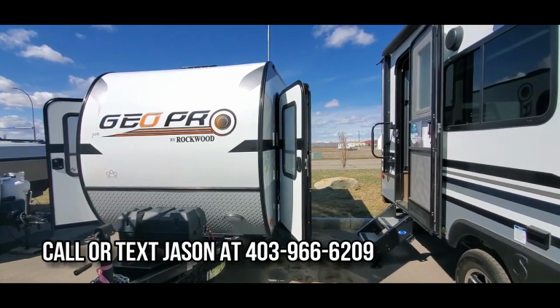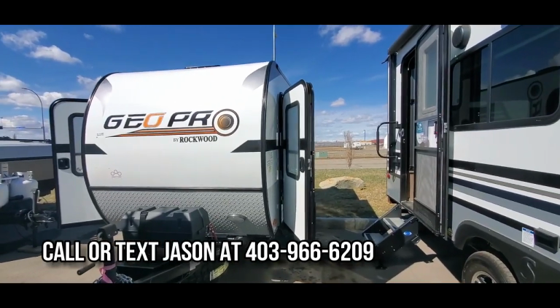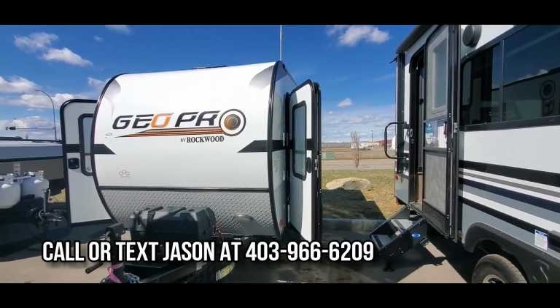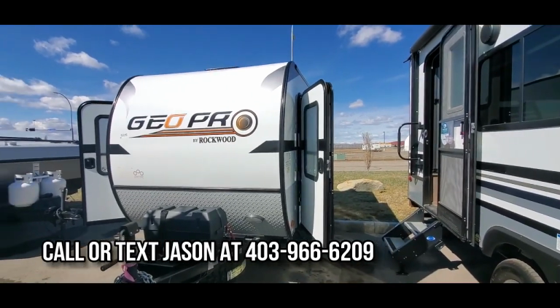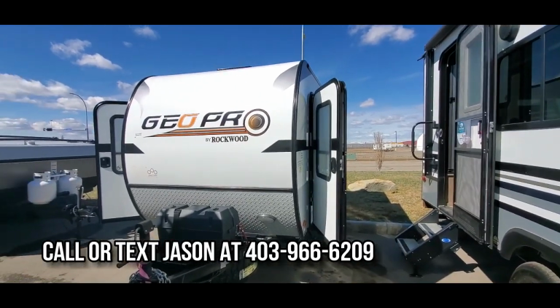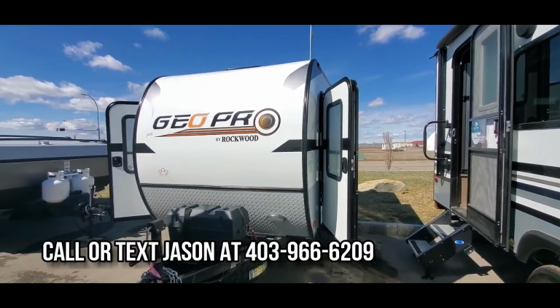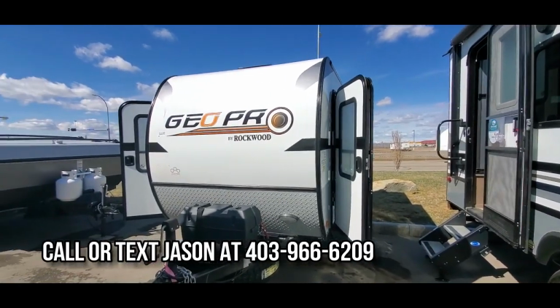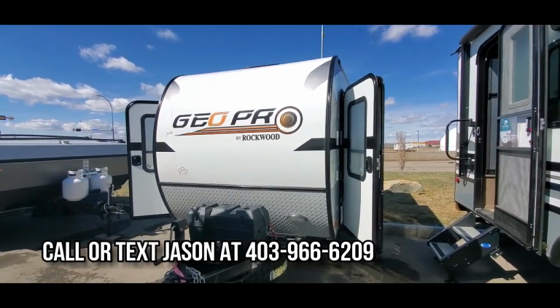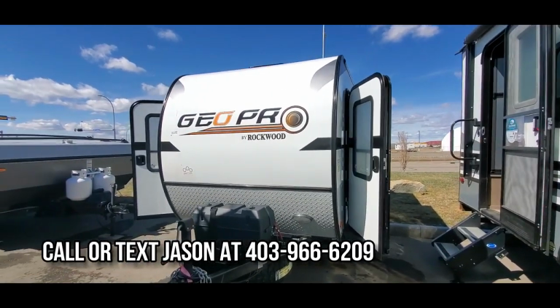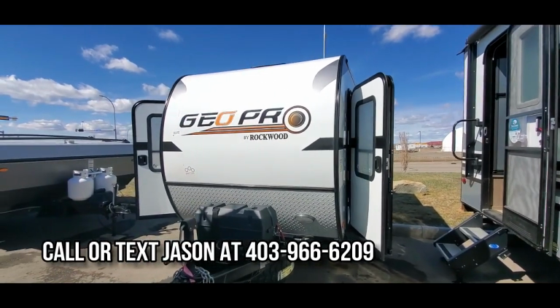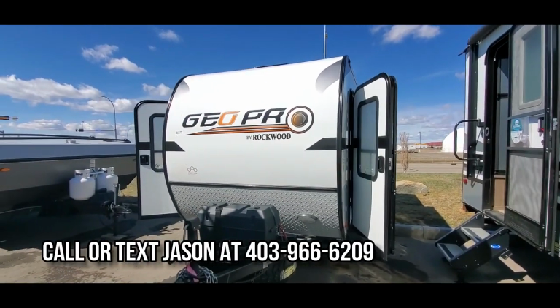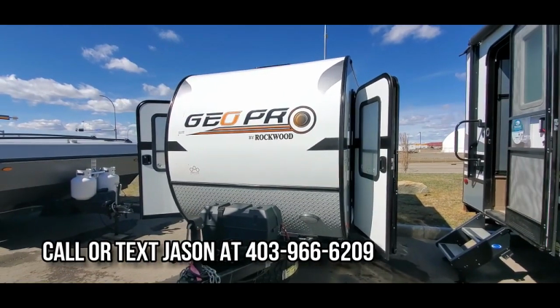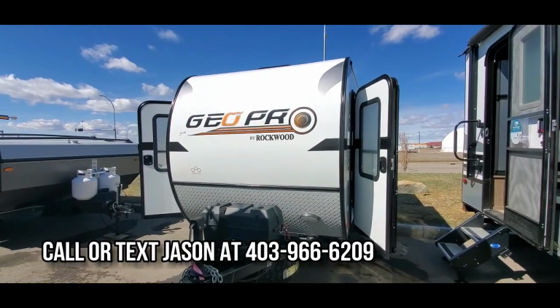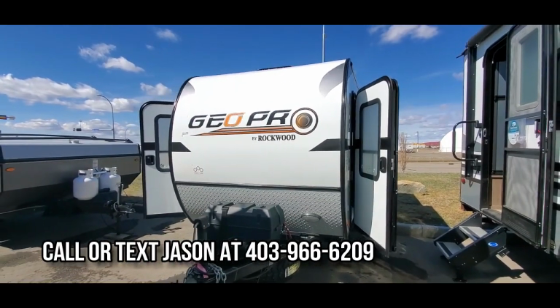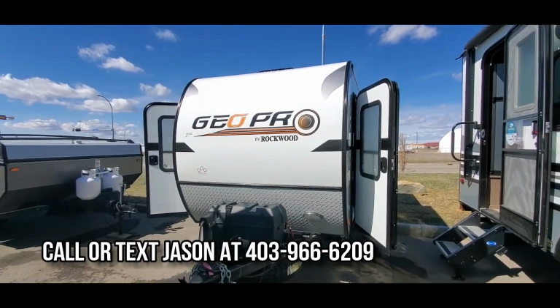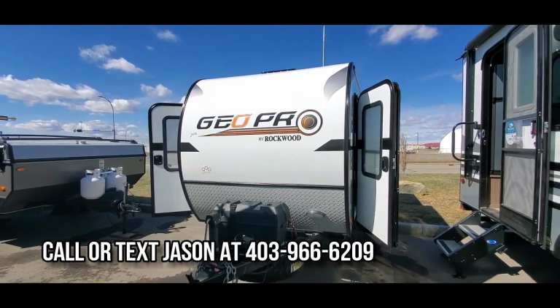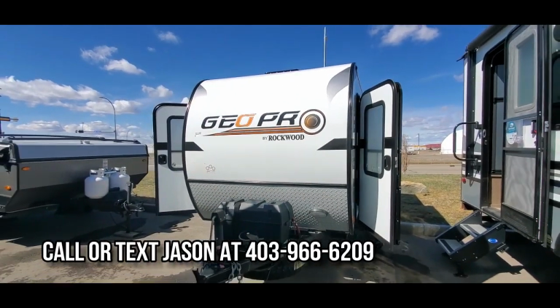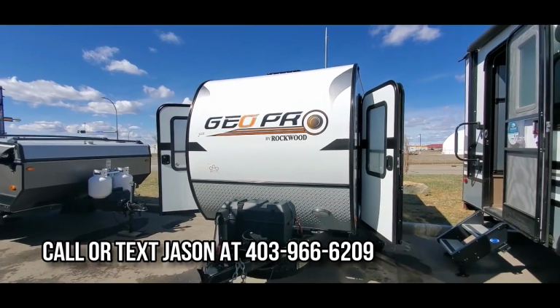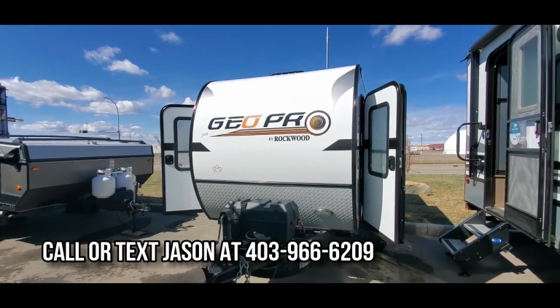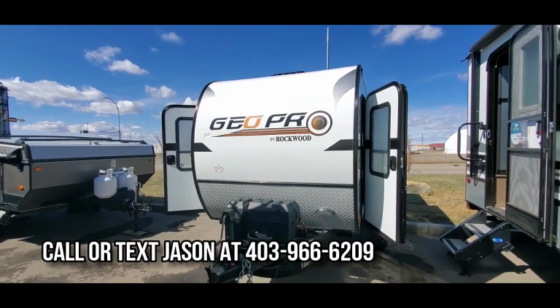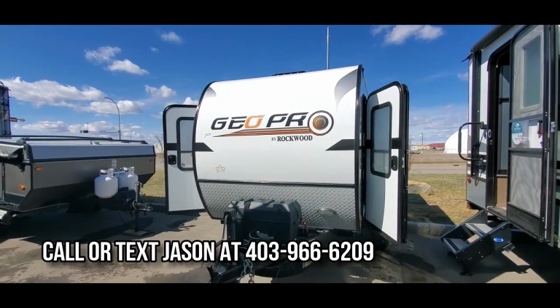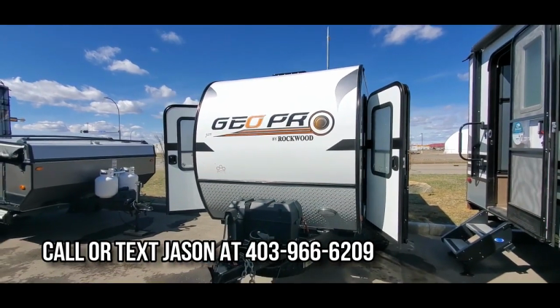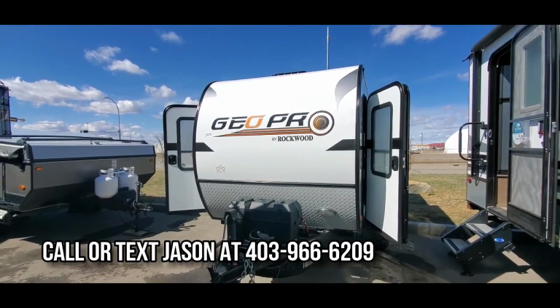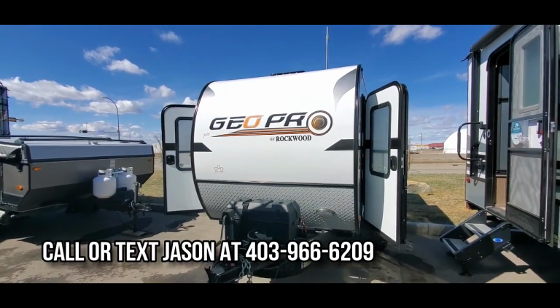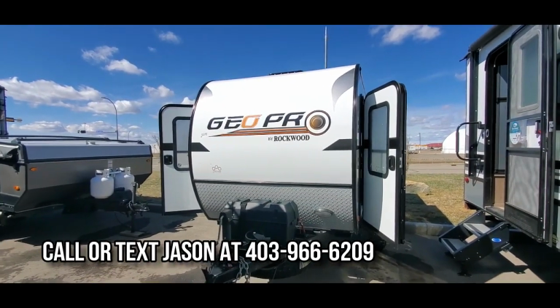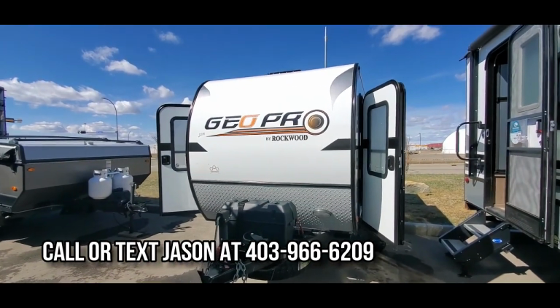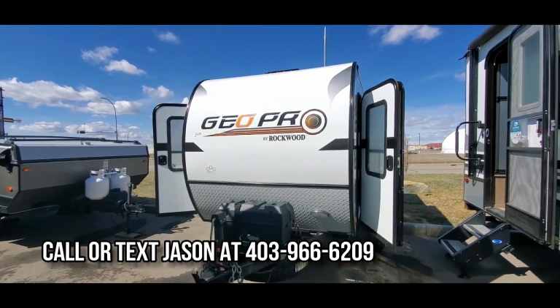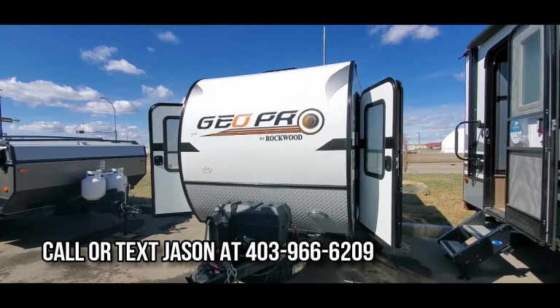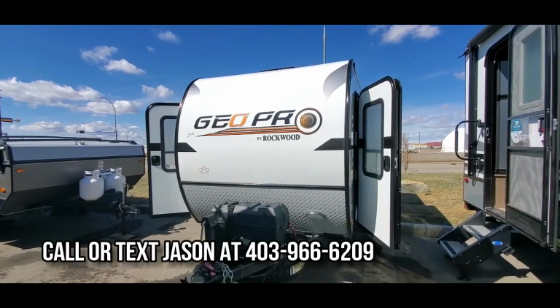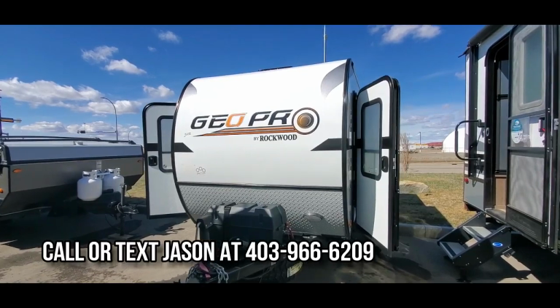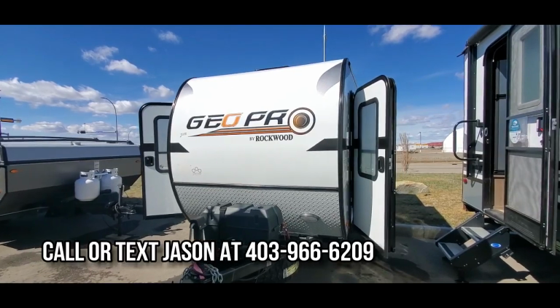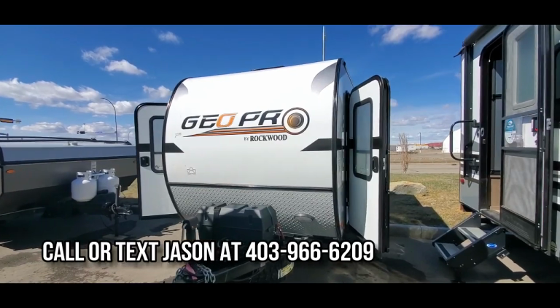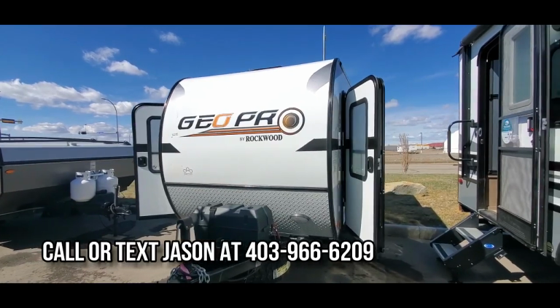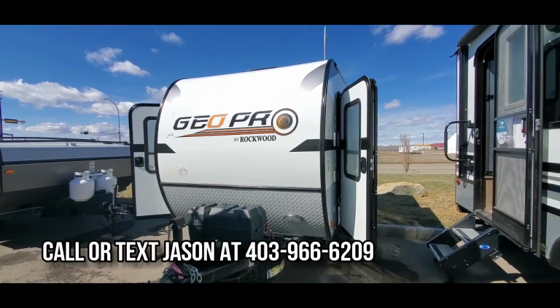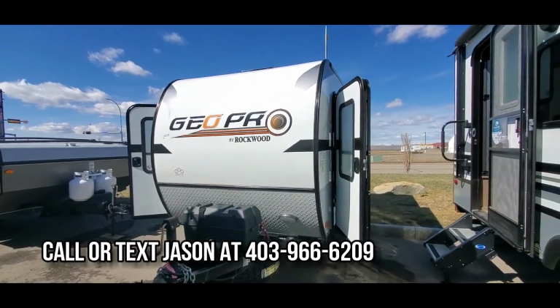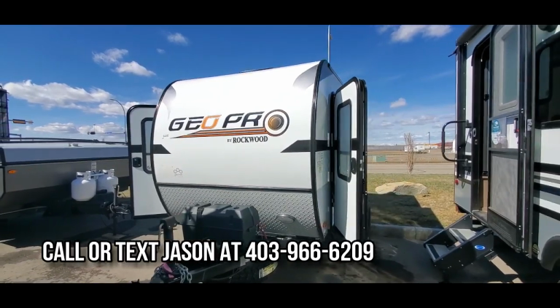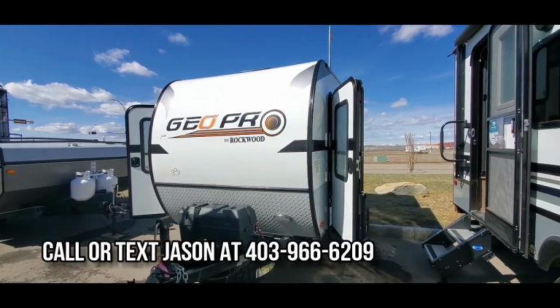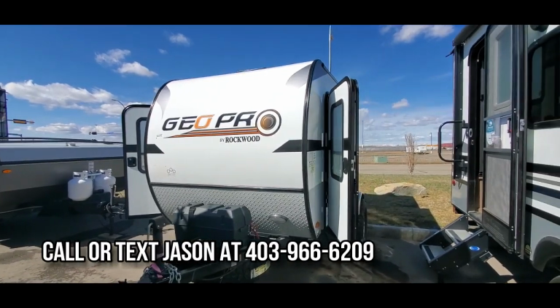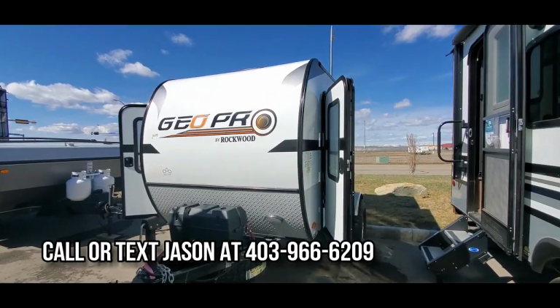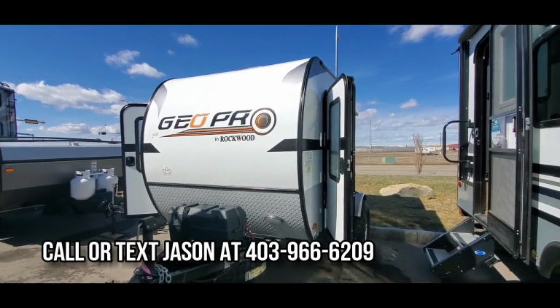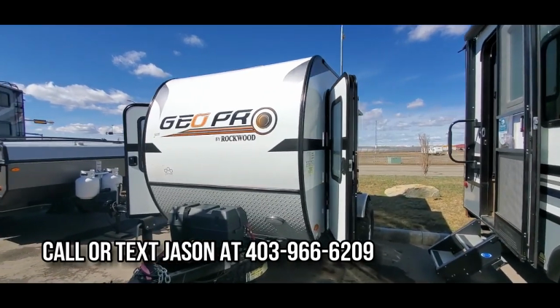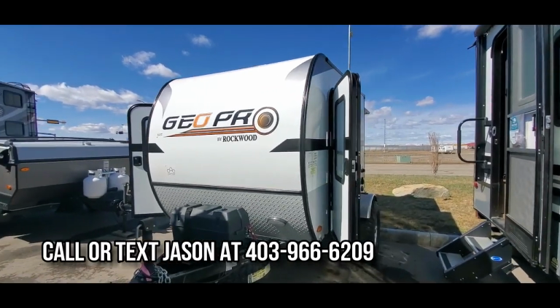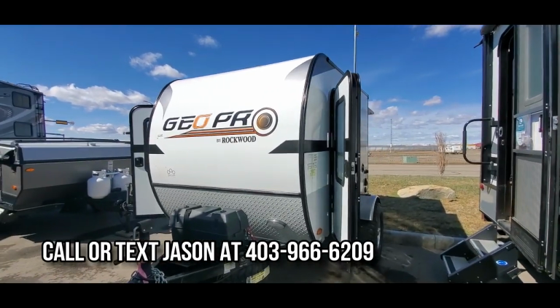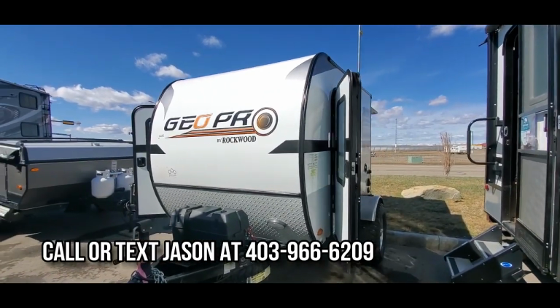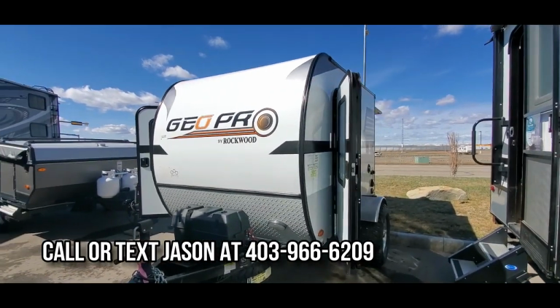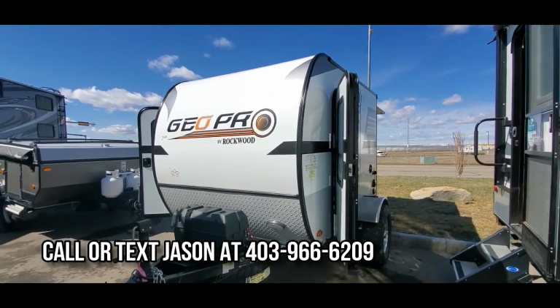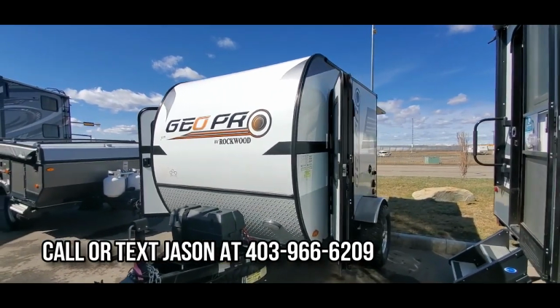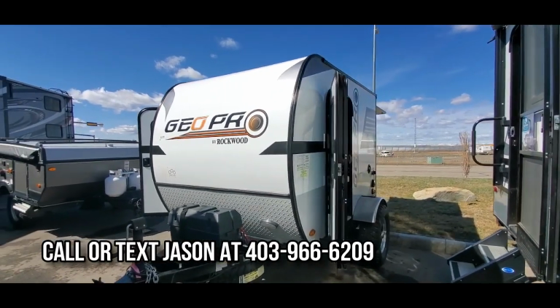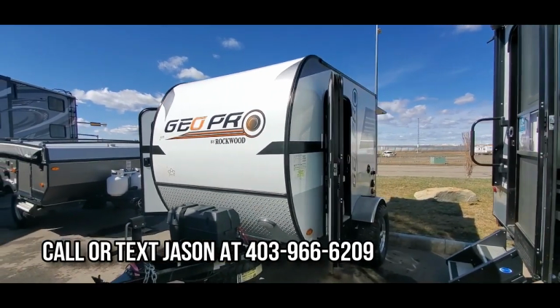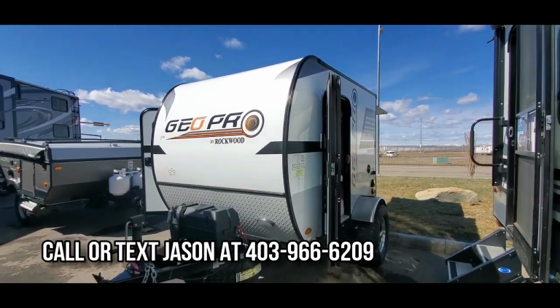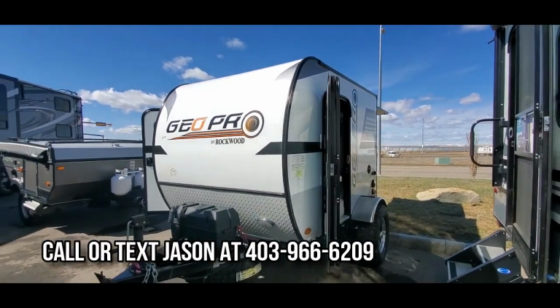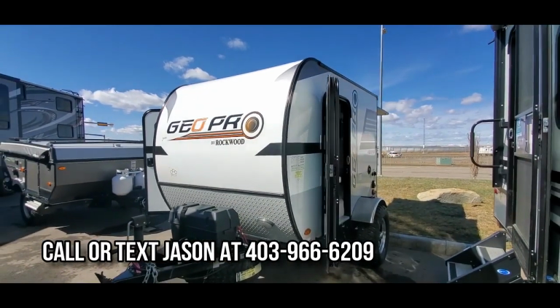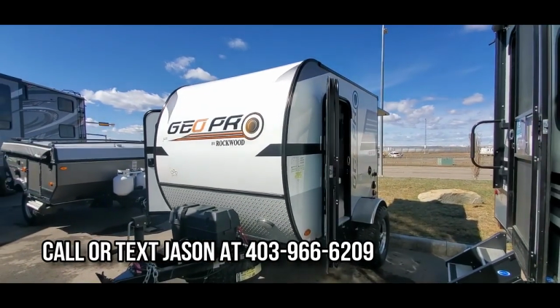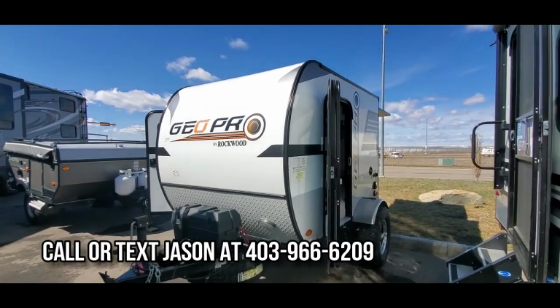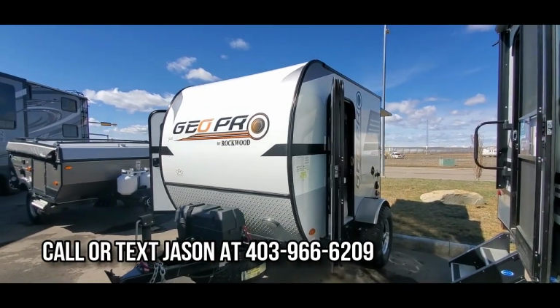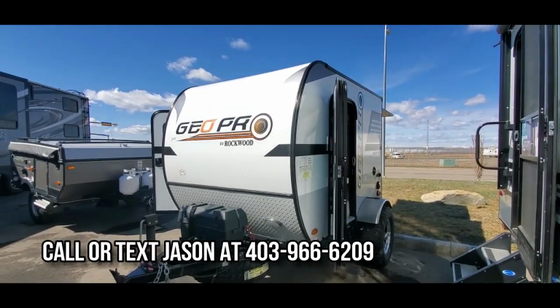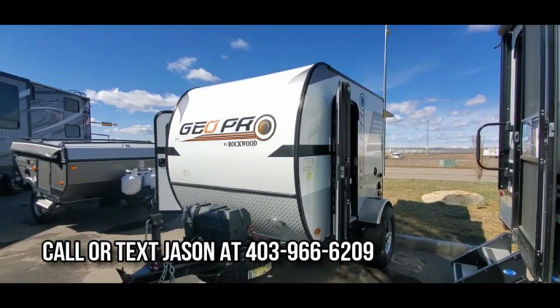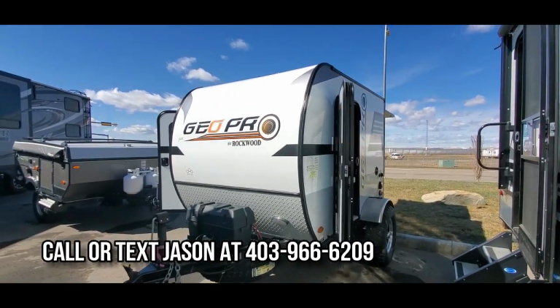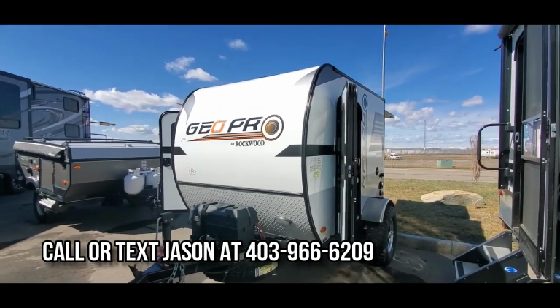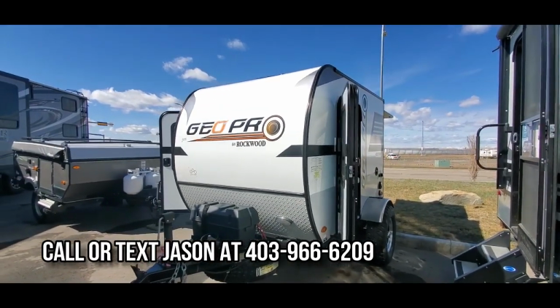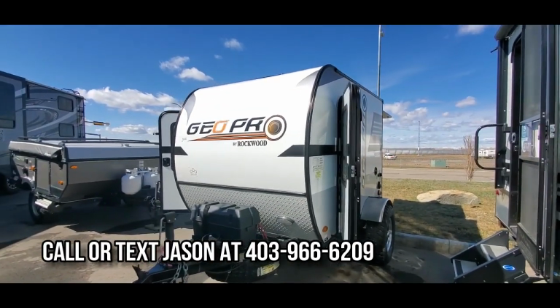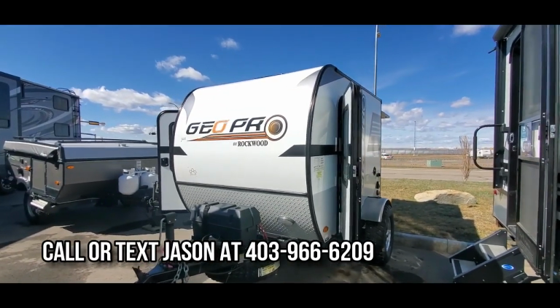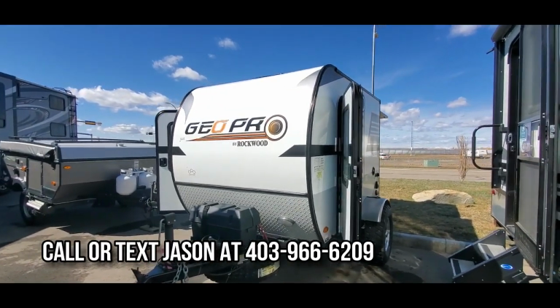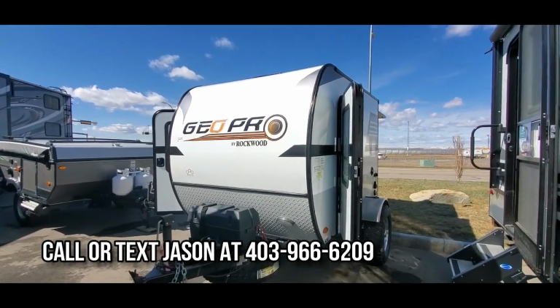It's as easy as picking up the phone, giving Jason a call, and owning your first little GeoPro by Rockwood travel trailer.